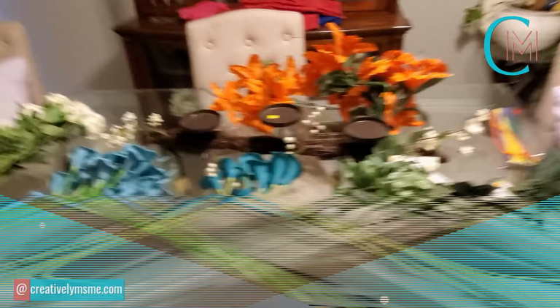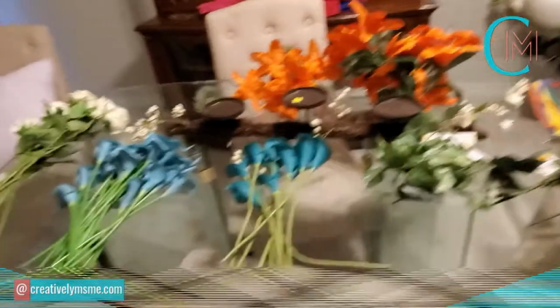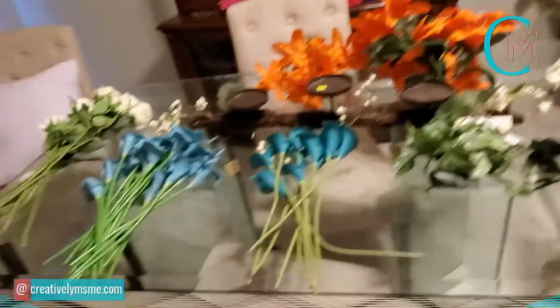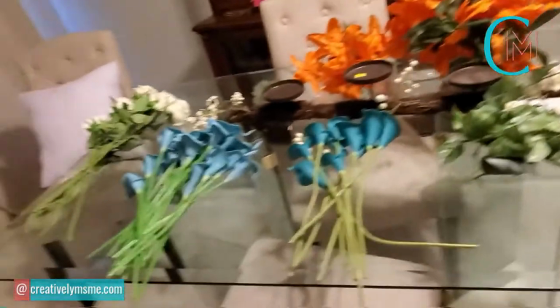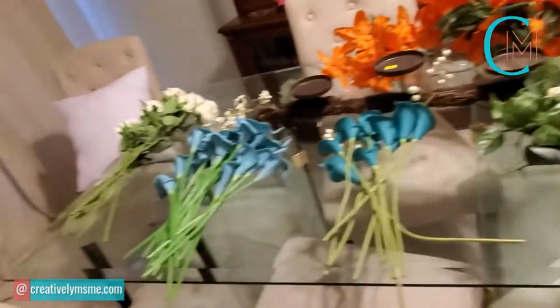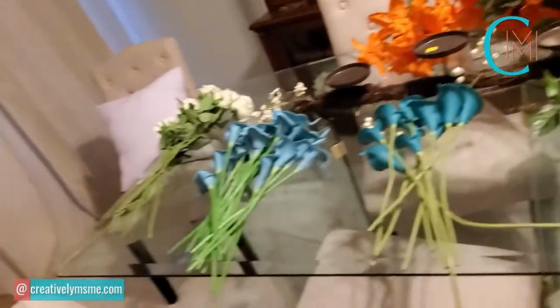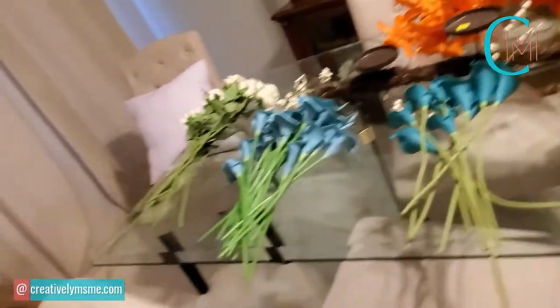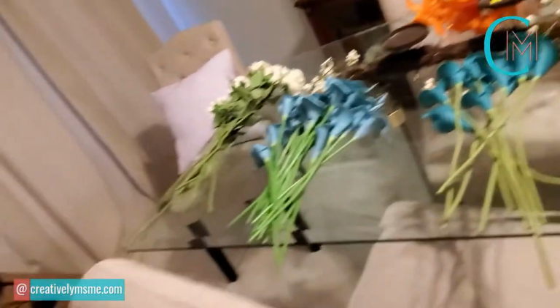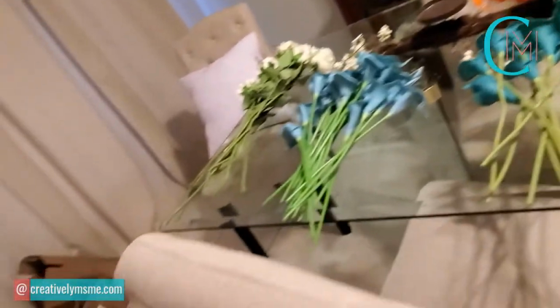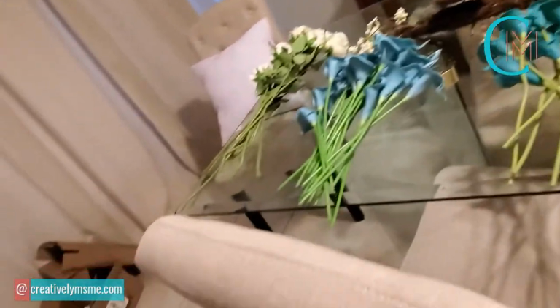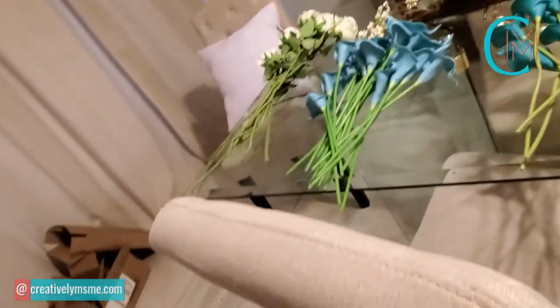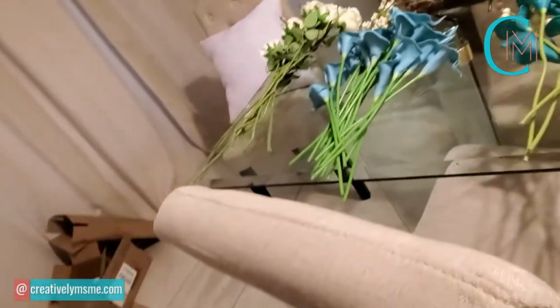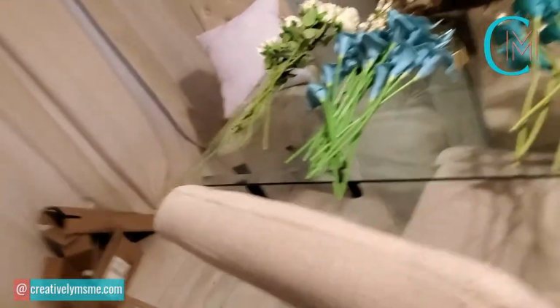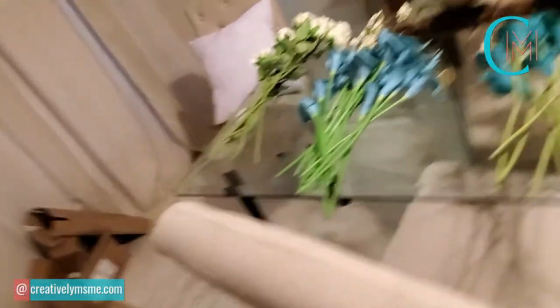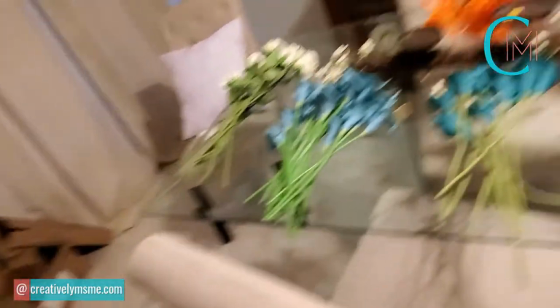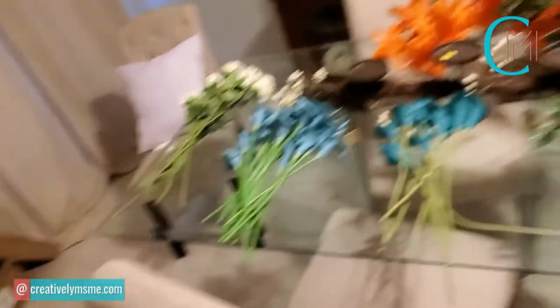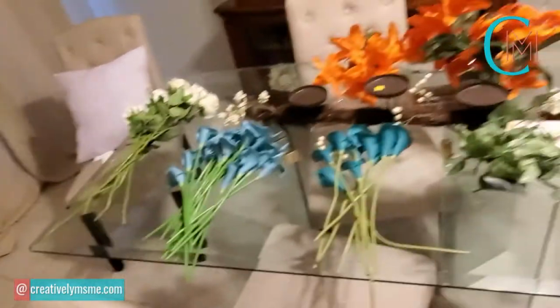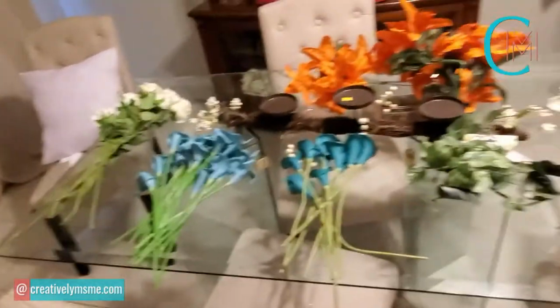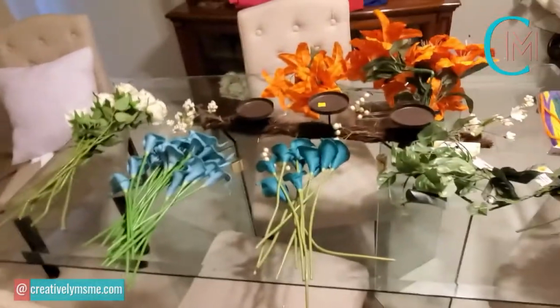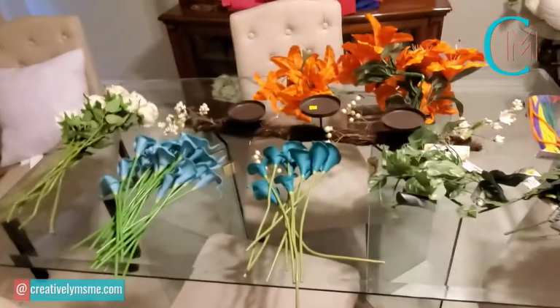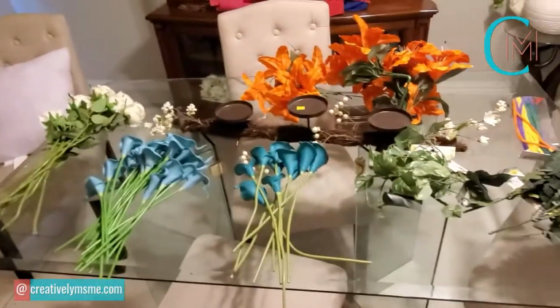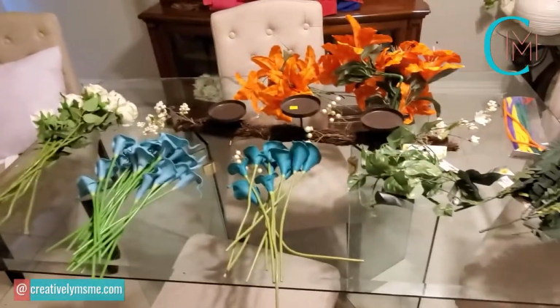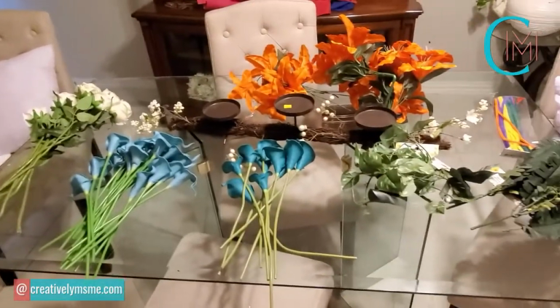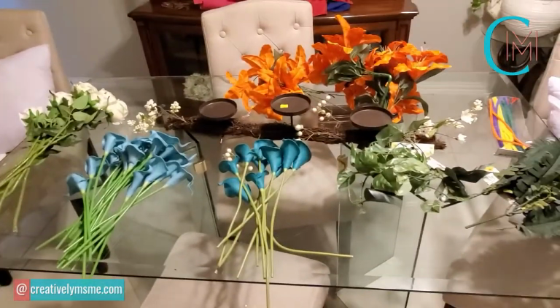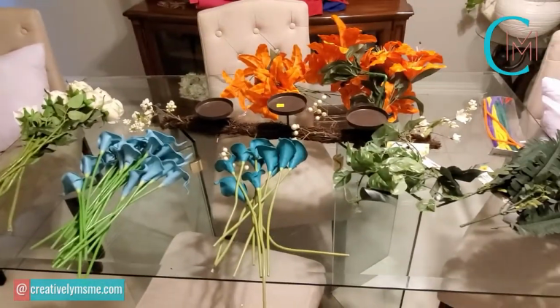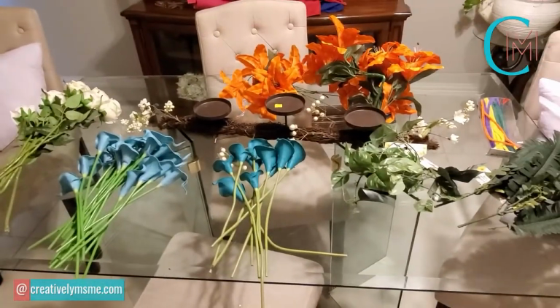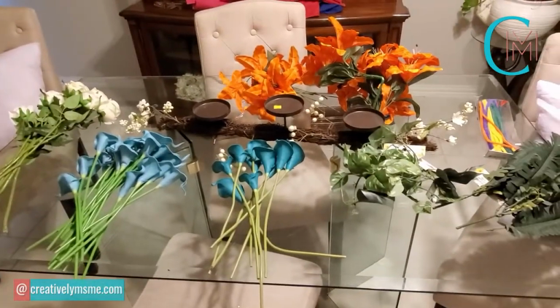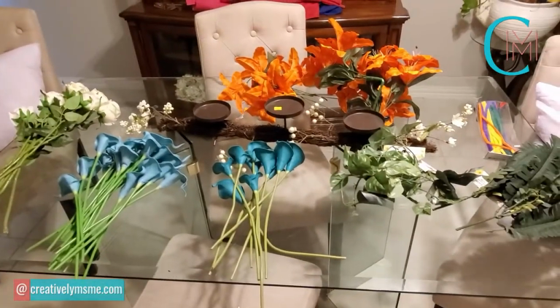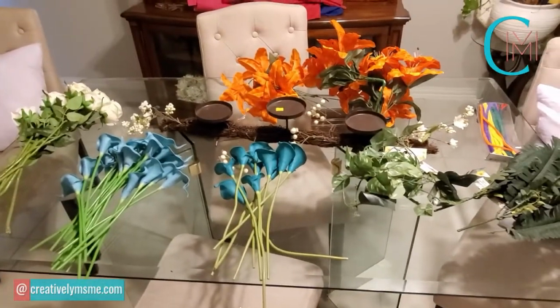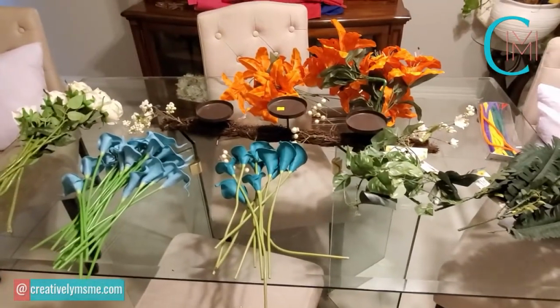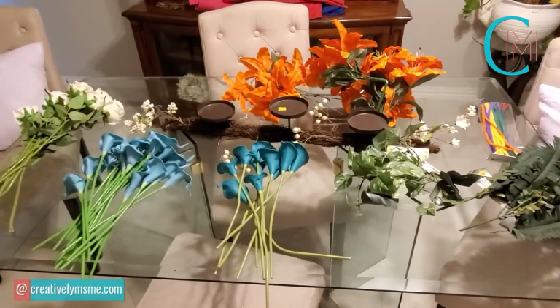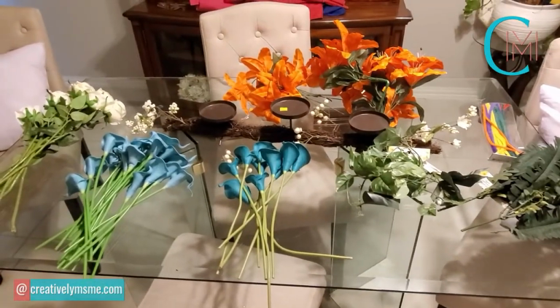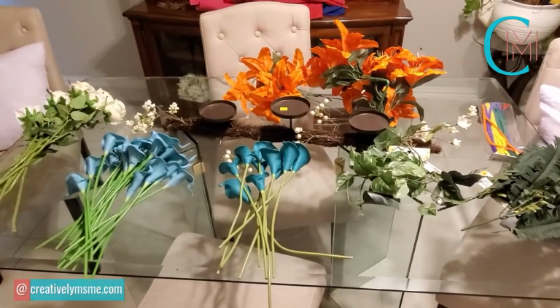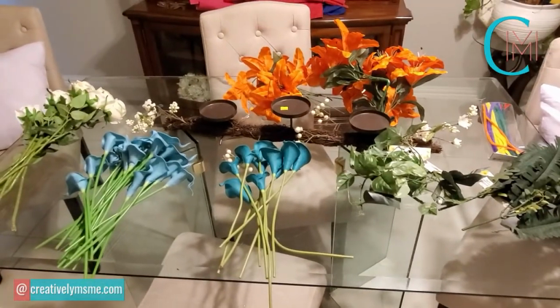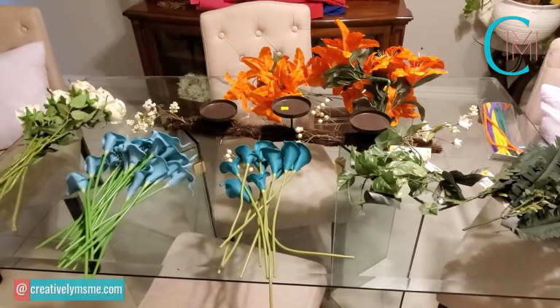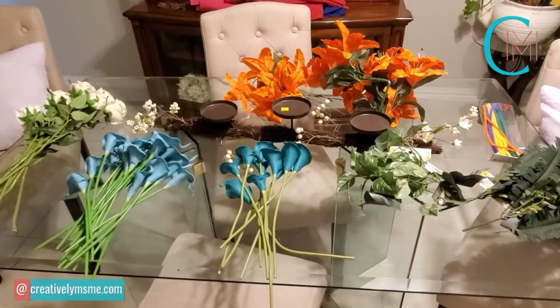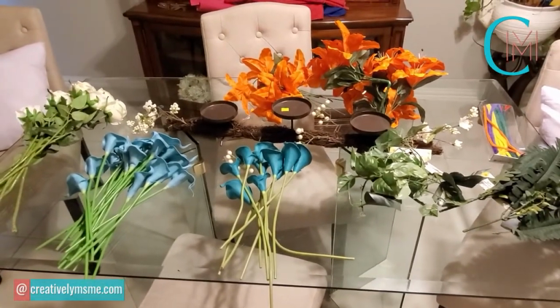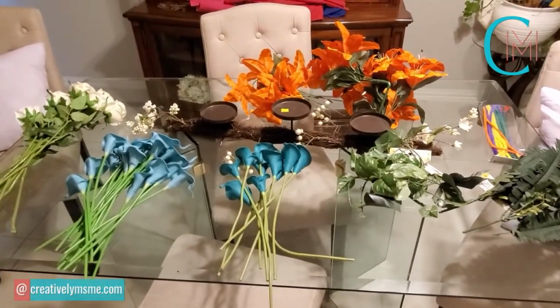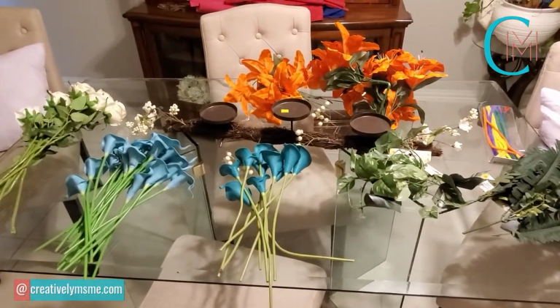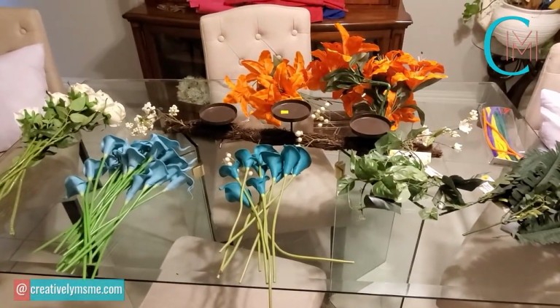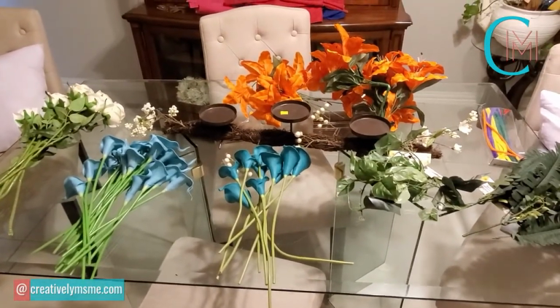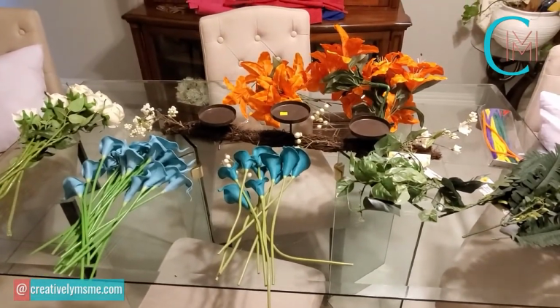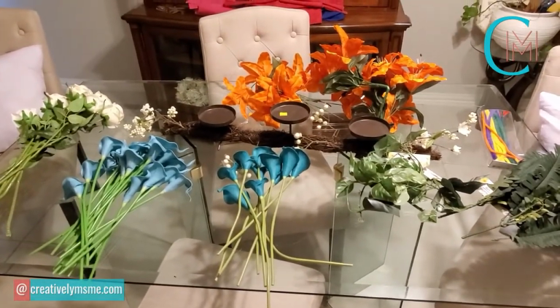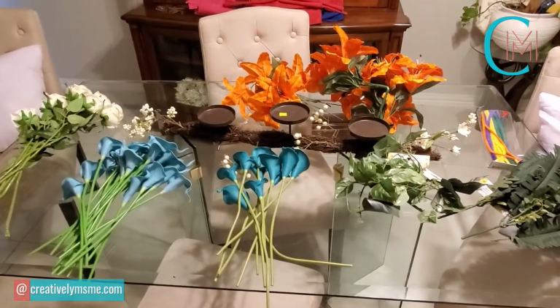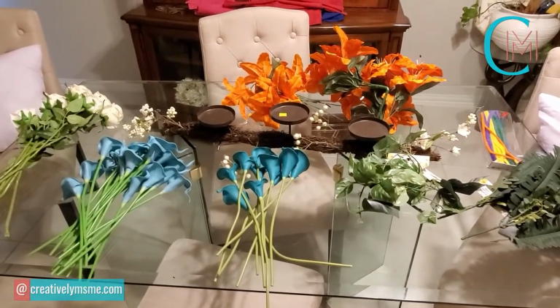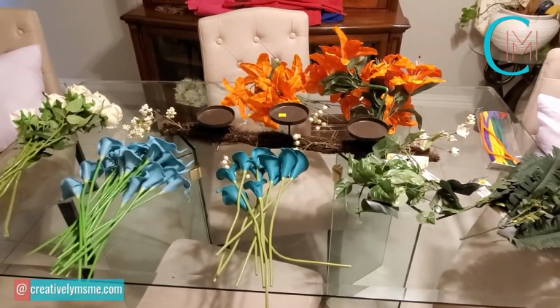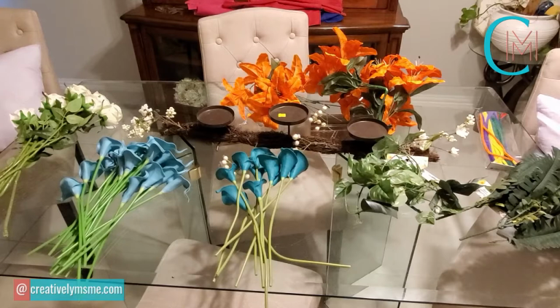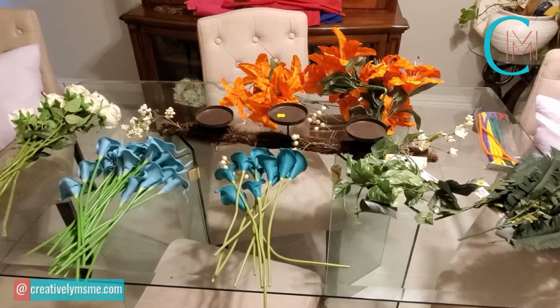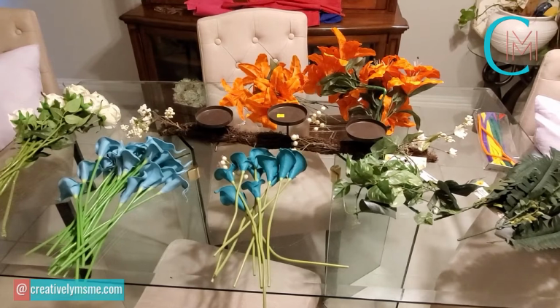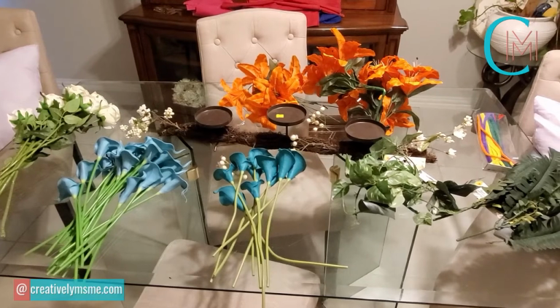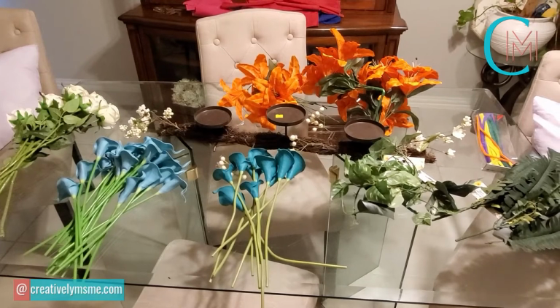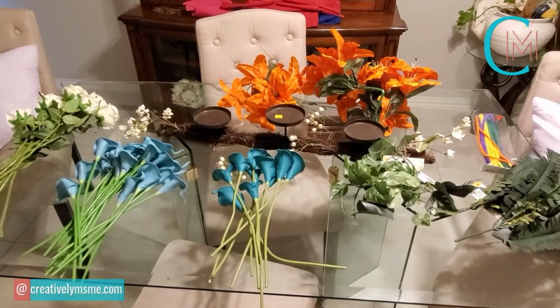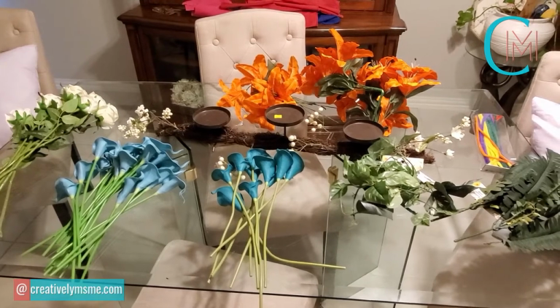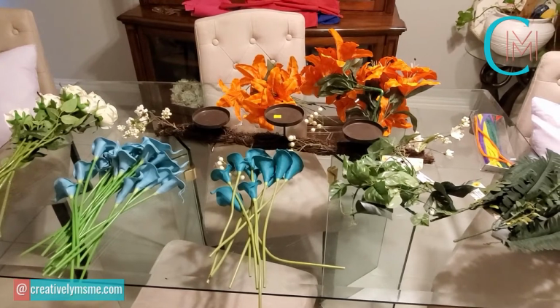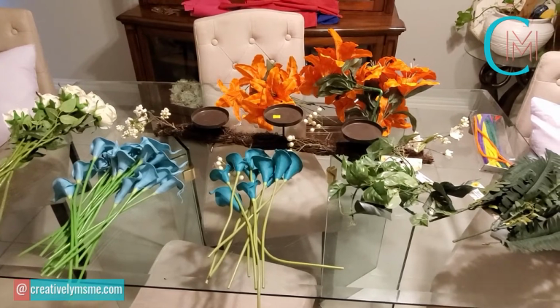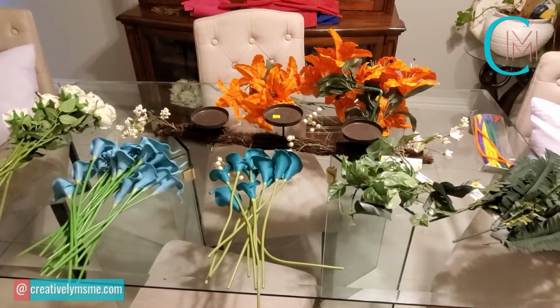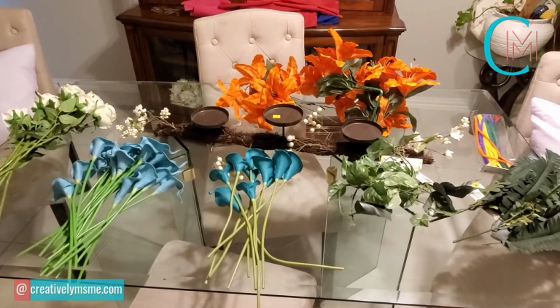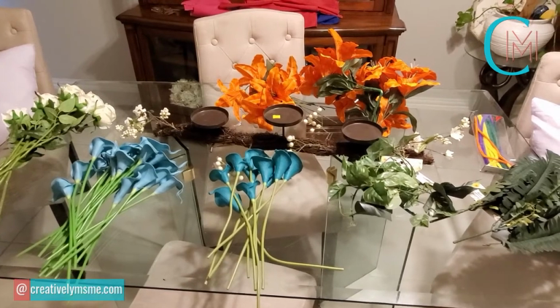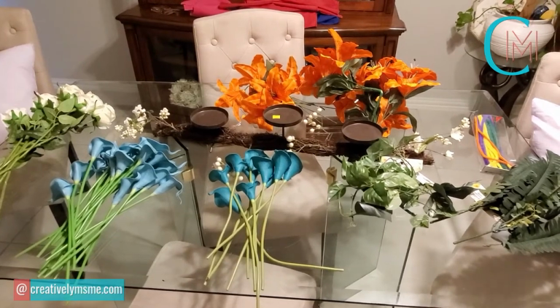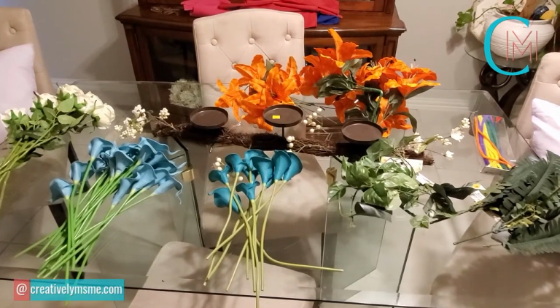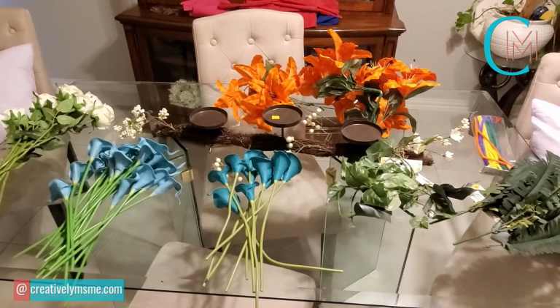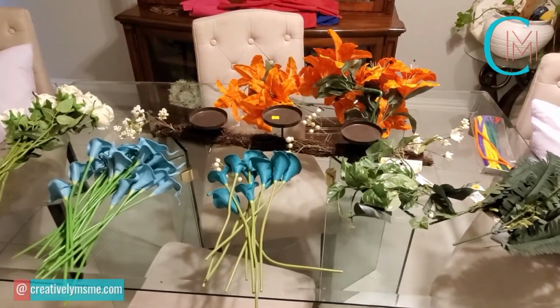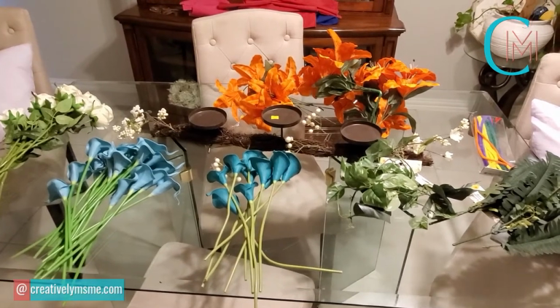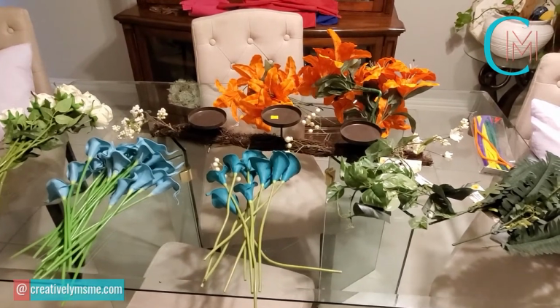Here are some of the flowers I'm going to be using in my centerpiece. I wanted to show you these before I set the table.